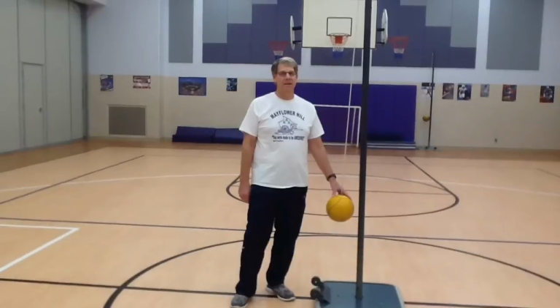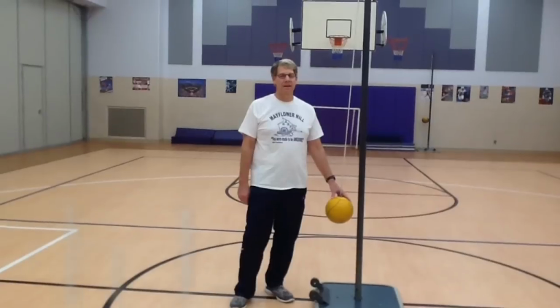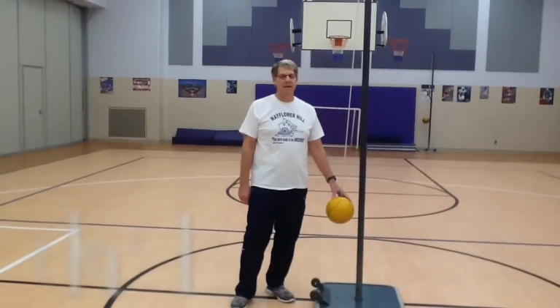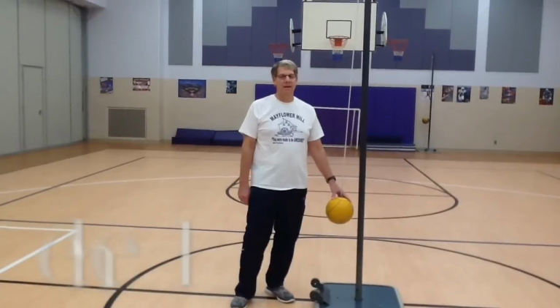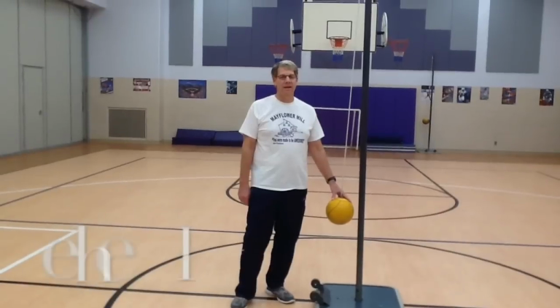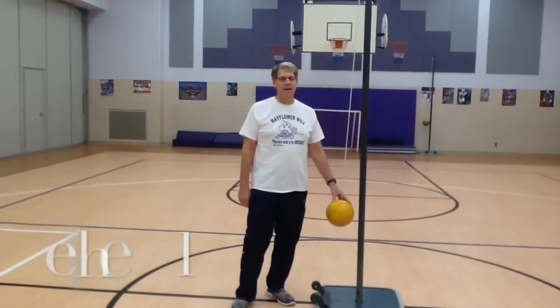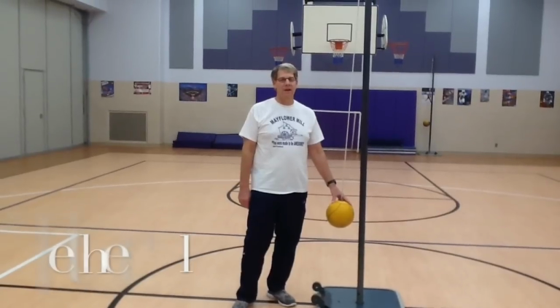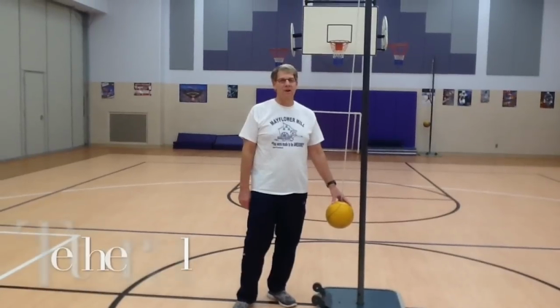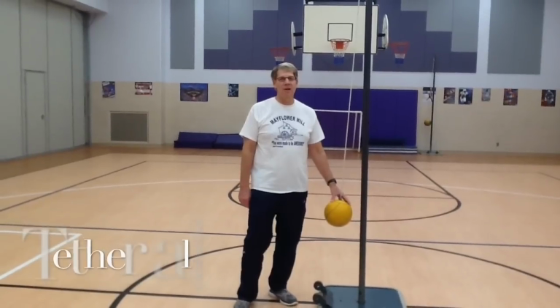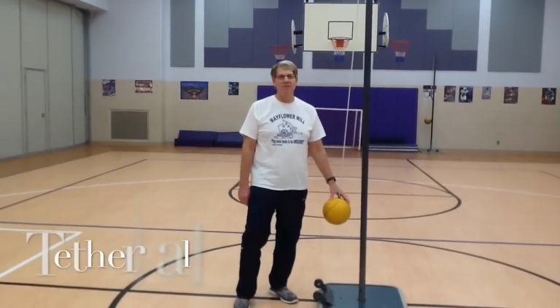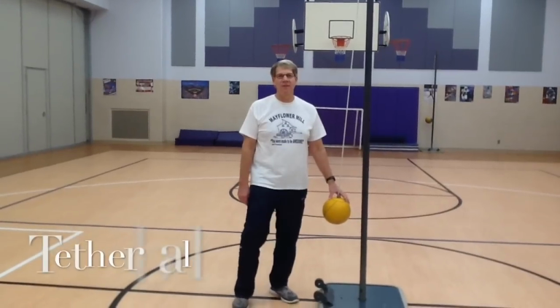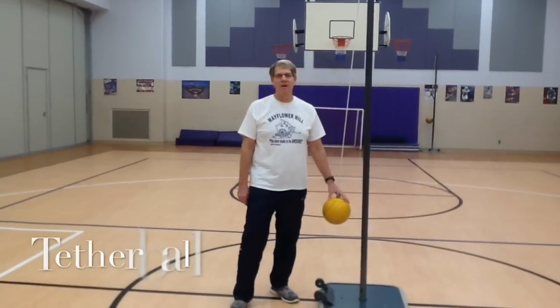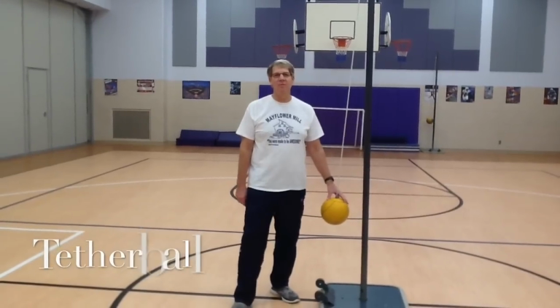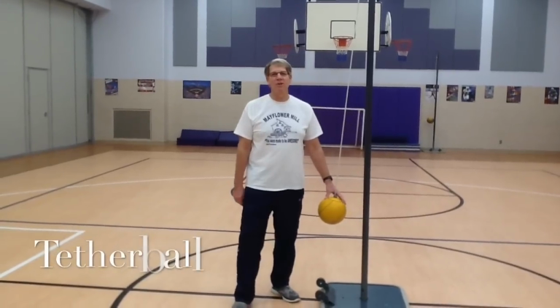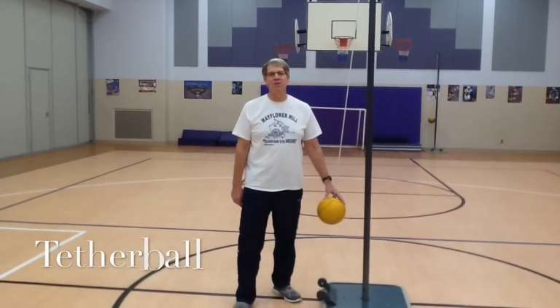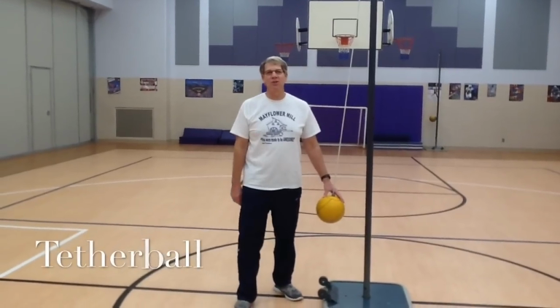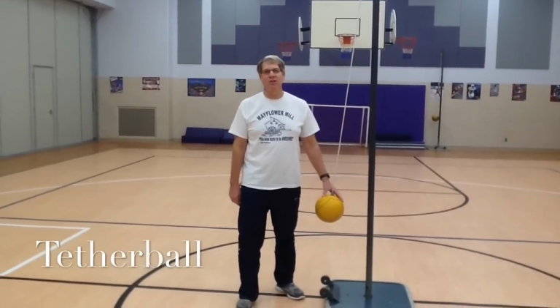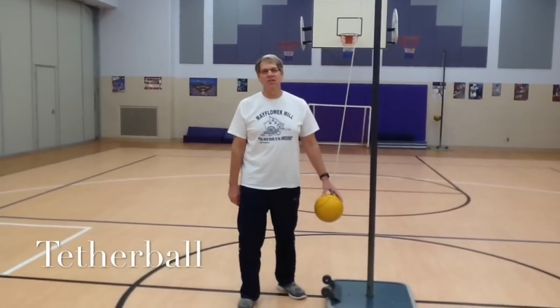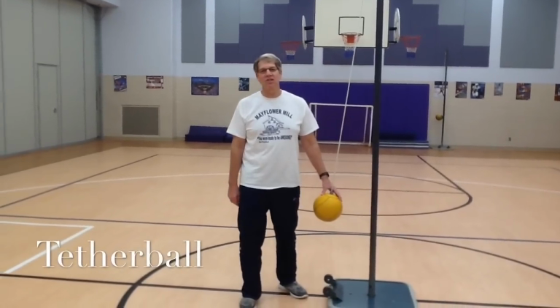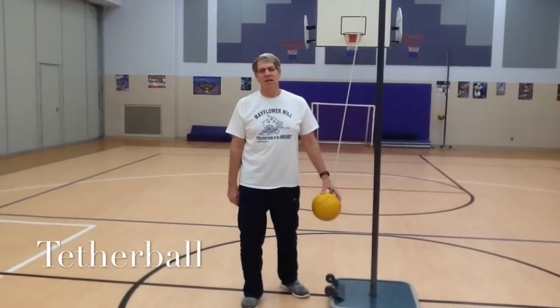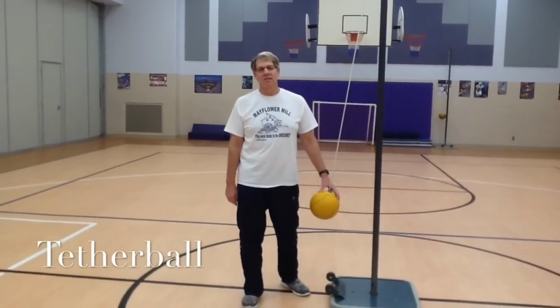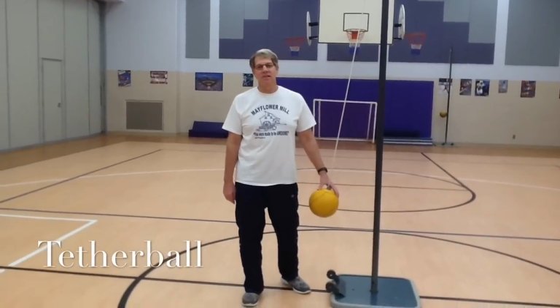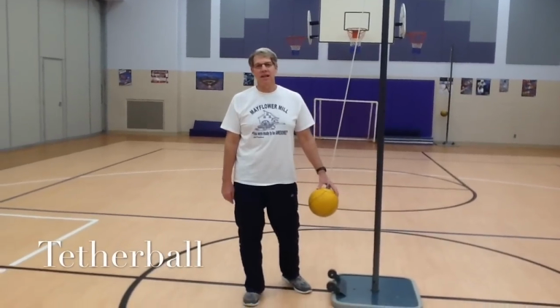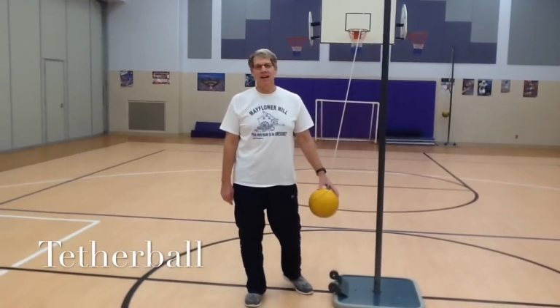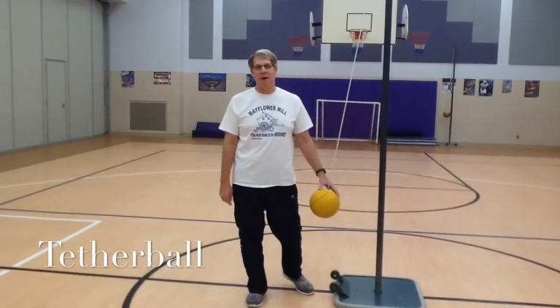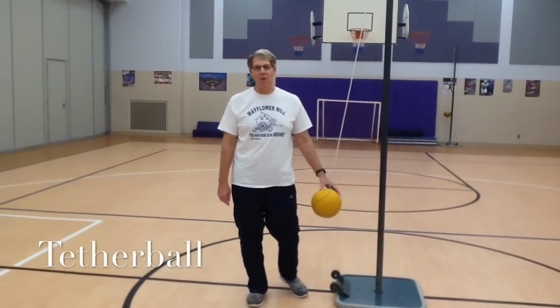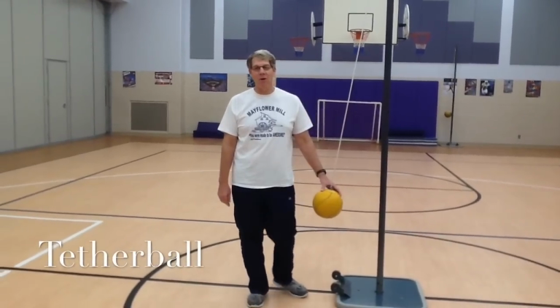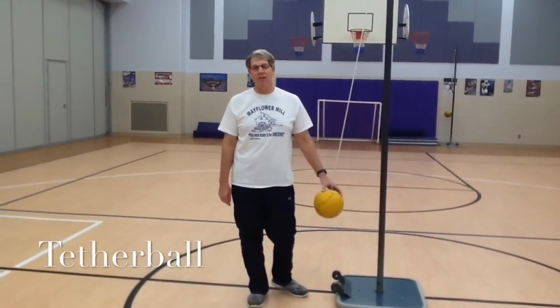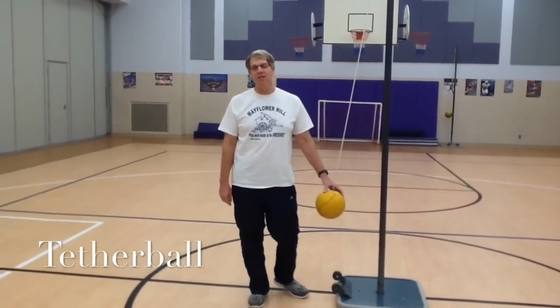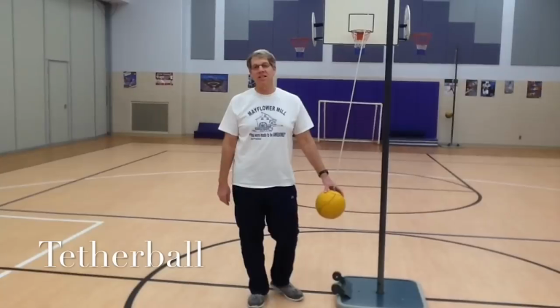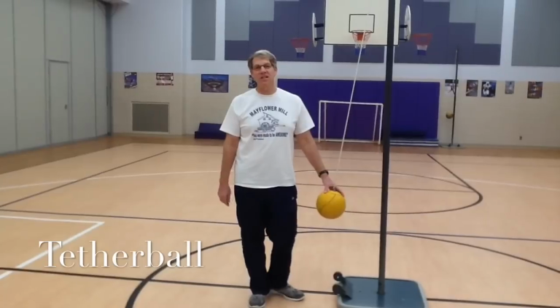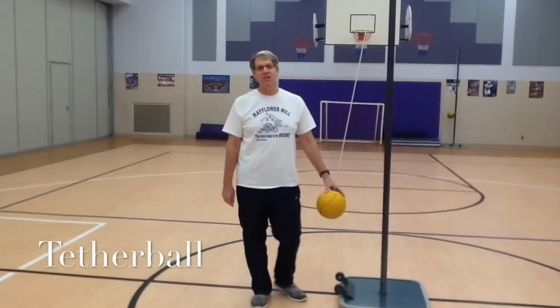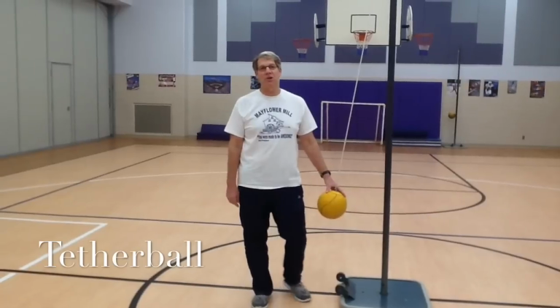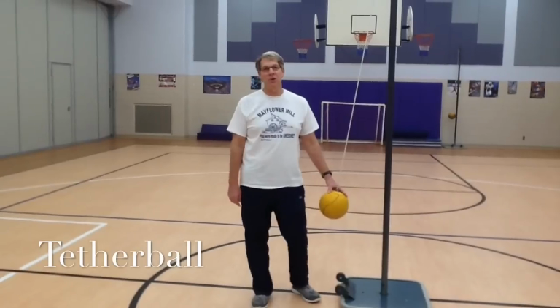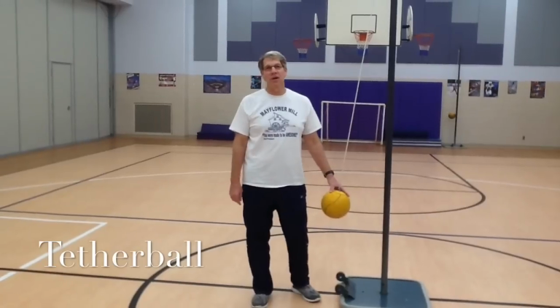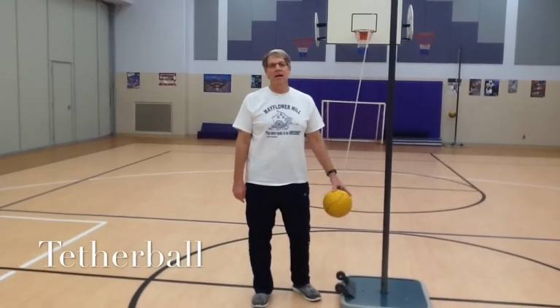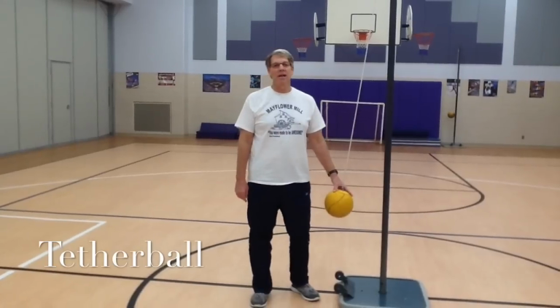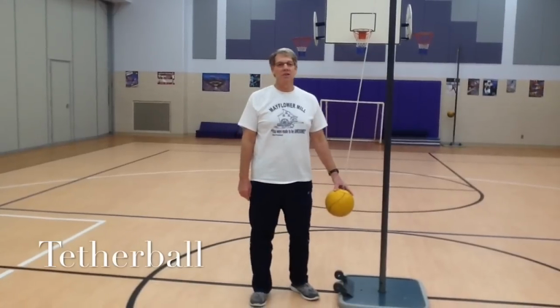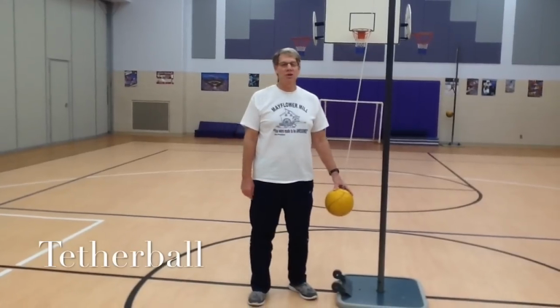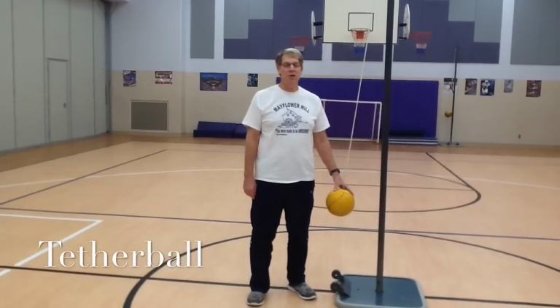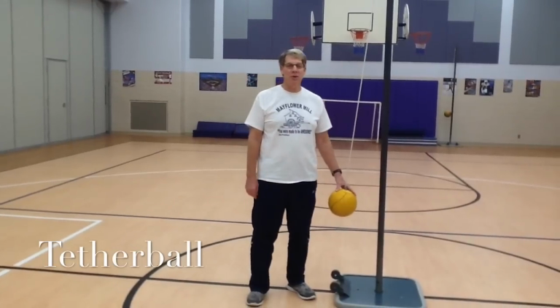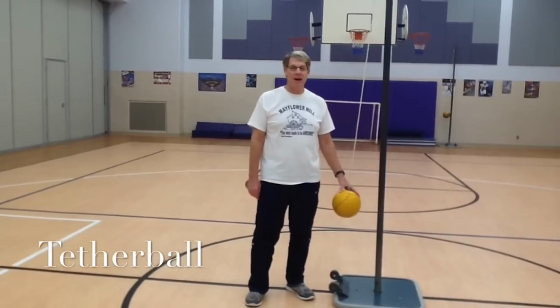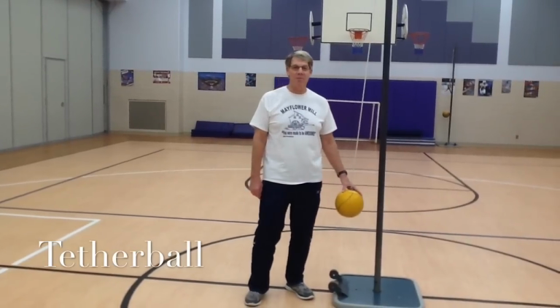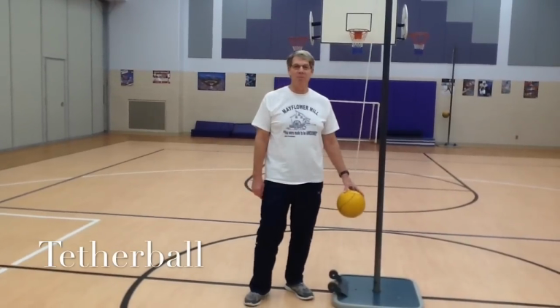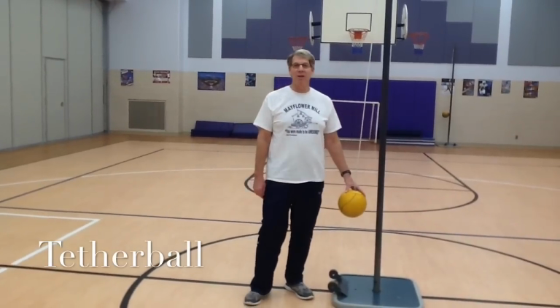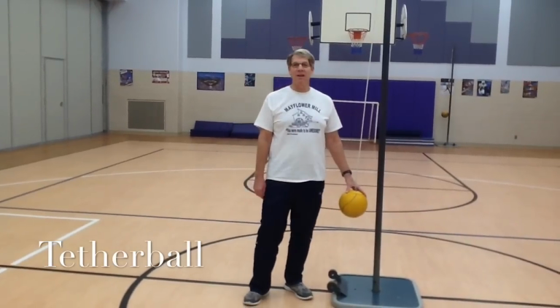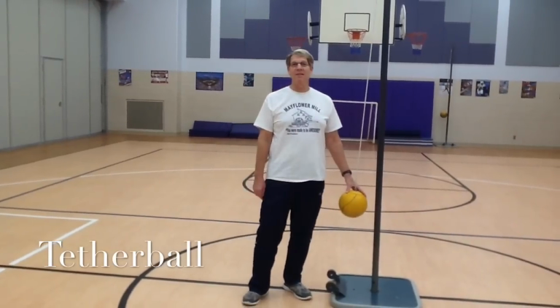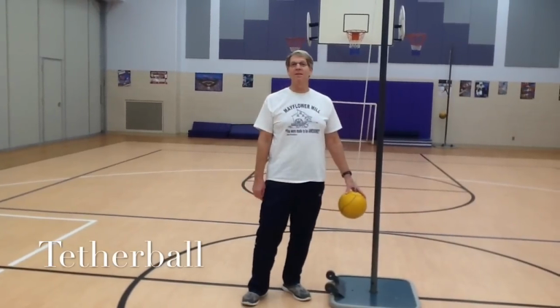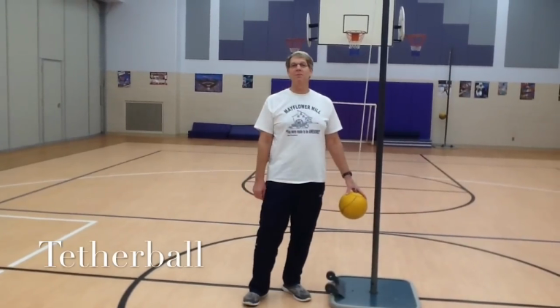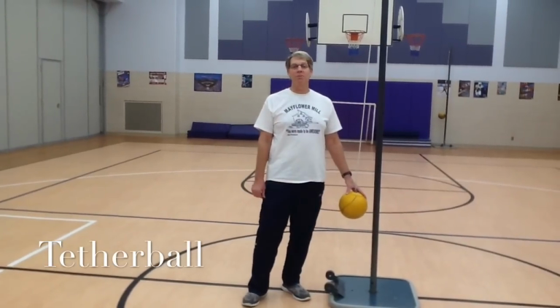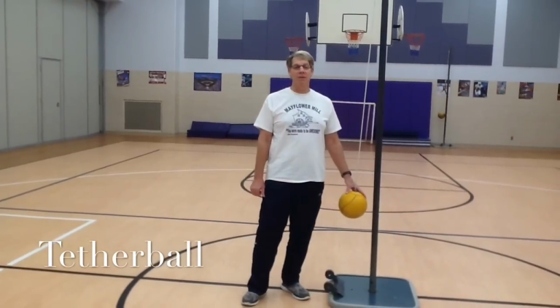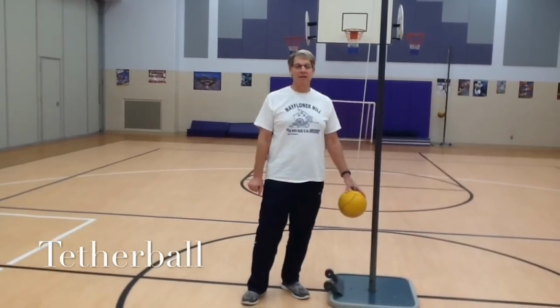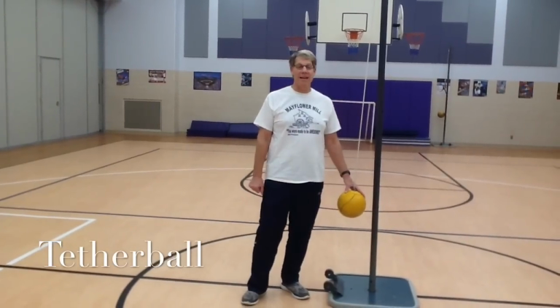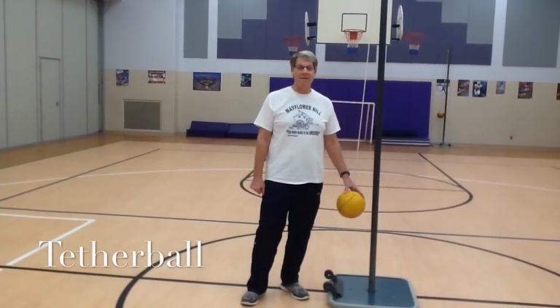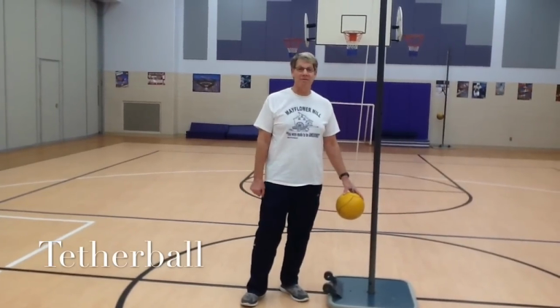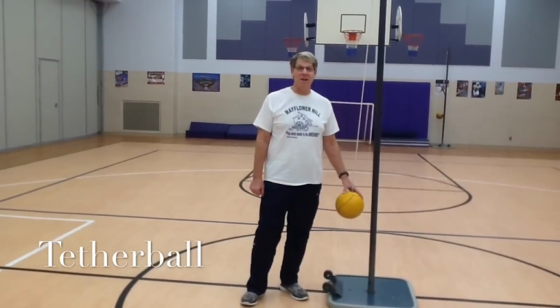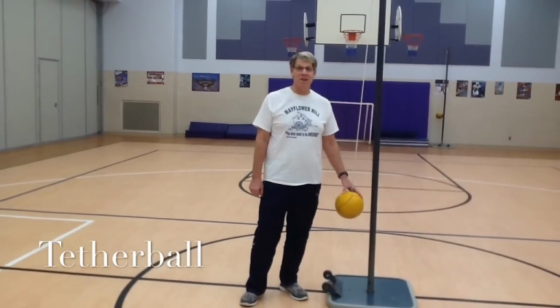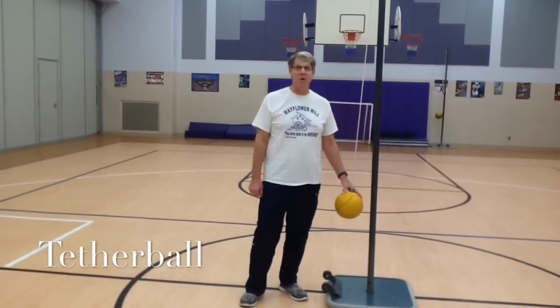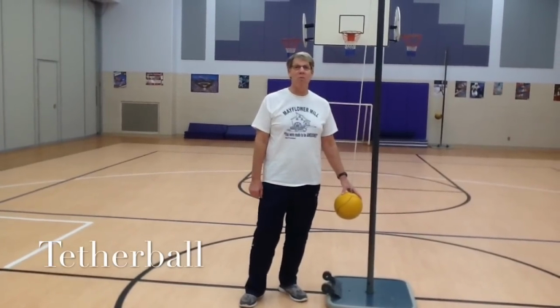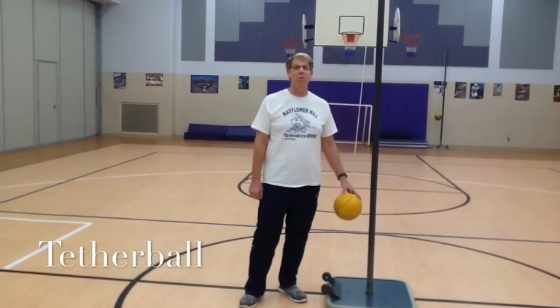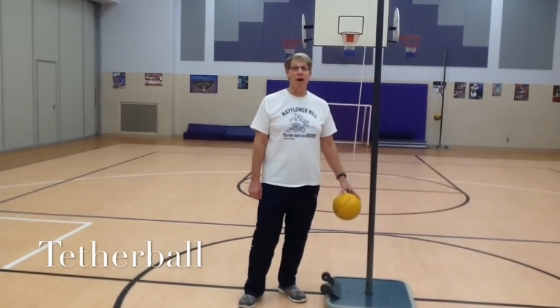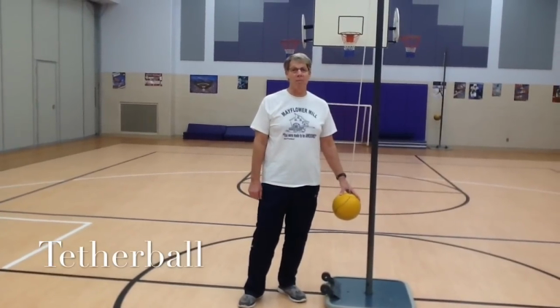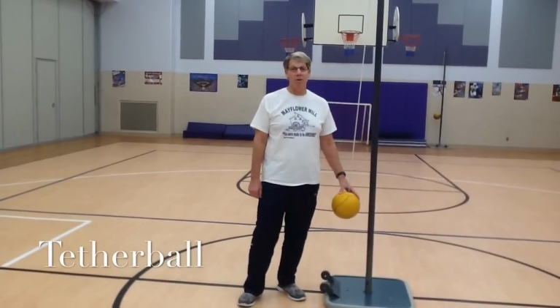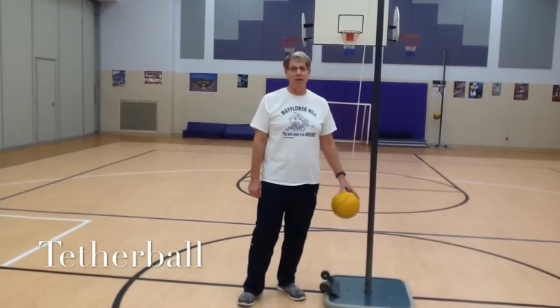Hello Mayflower Mill students. Today I'm going to teach you and show you how to play the game of tetherball properly.